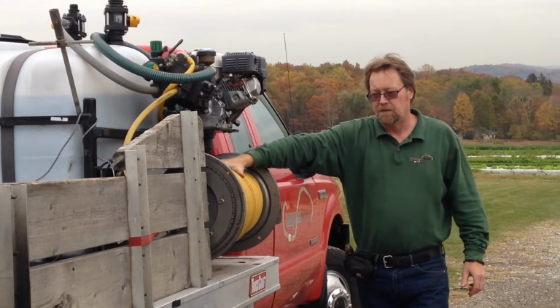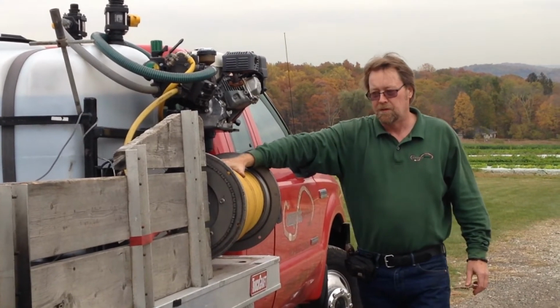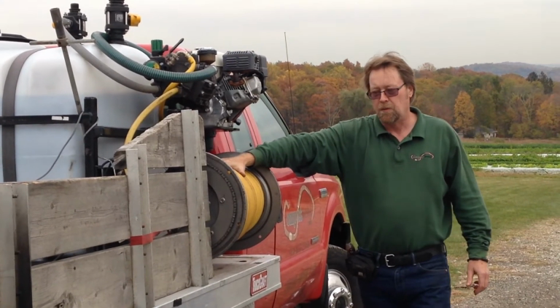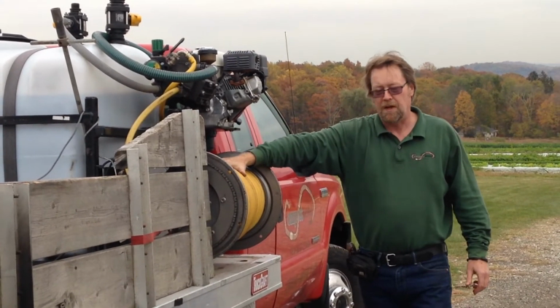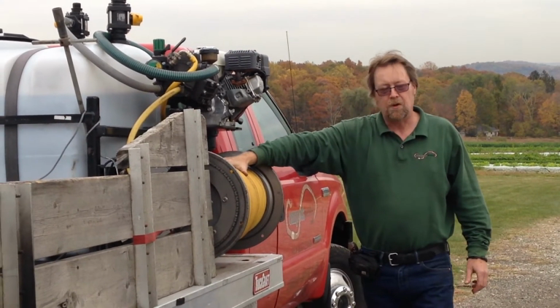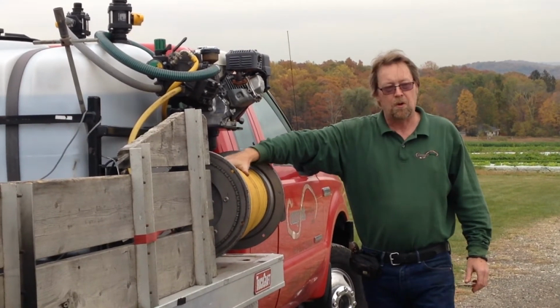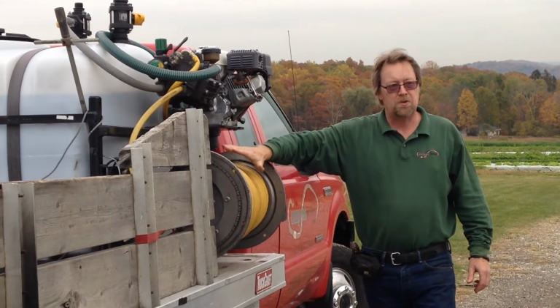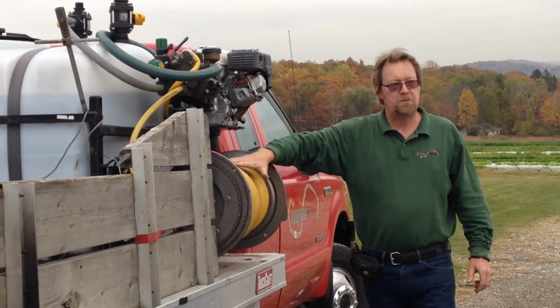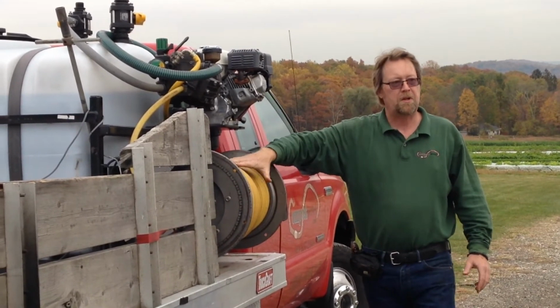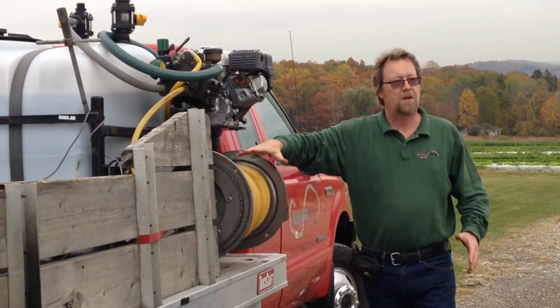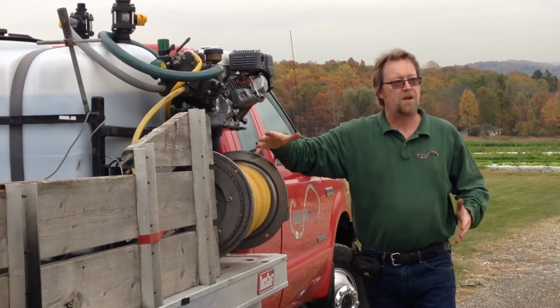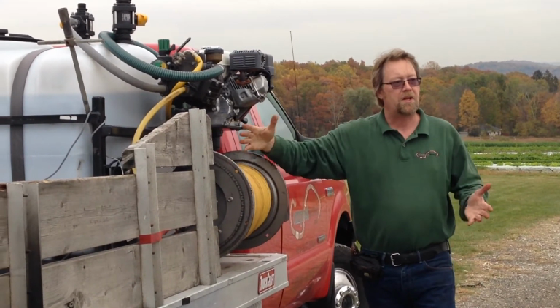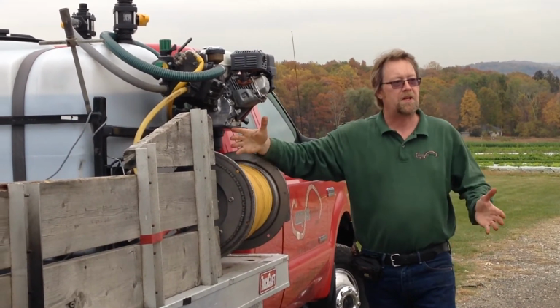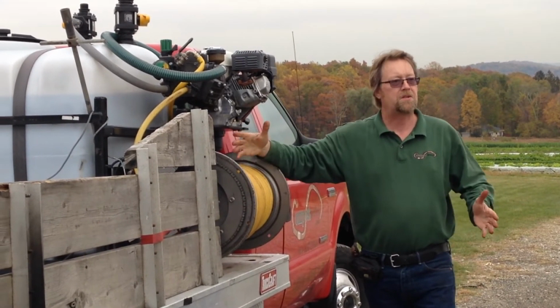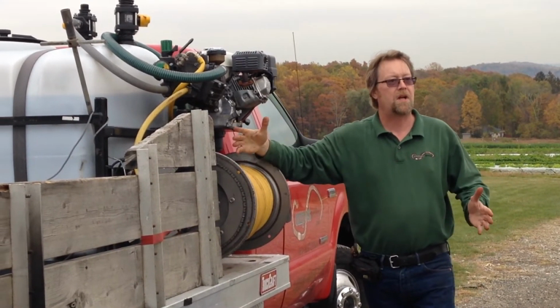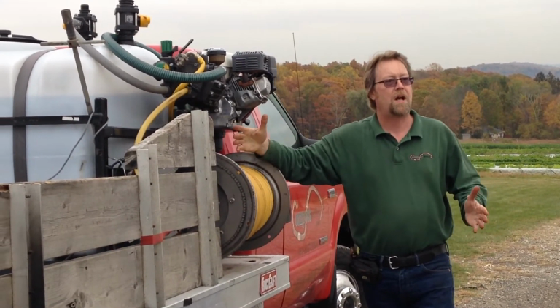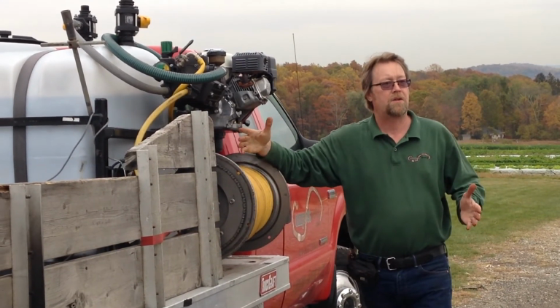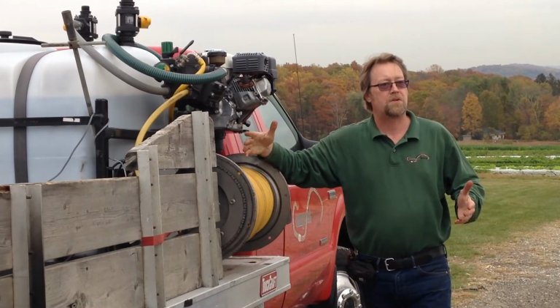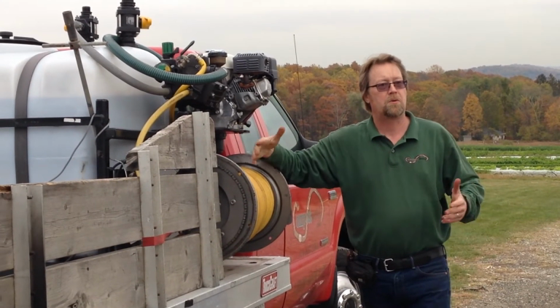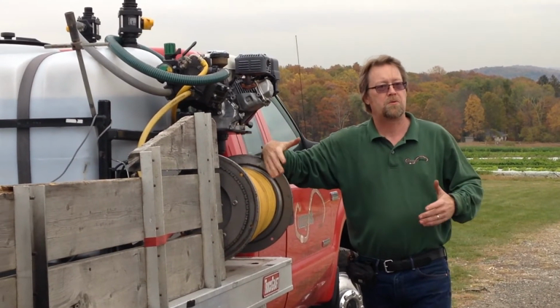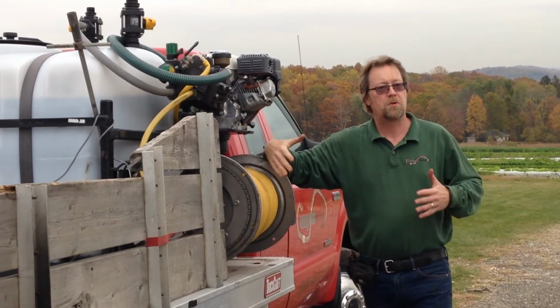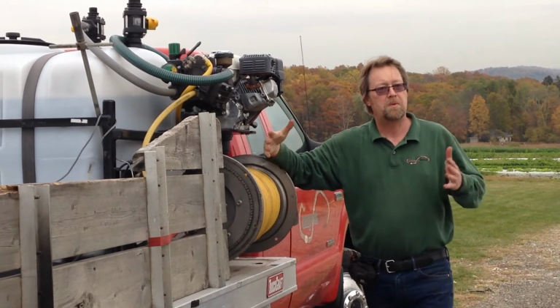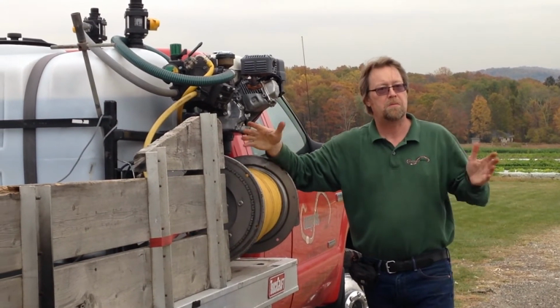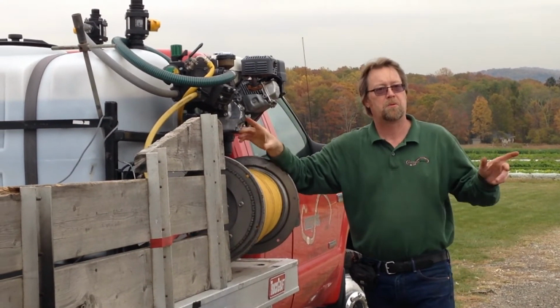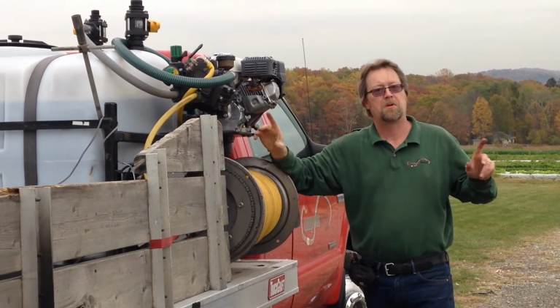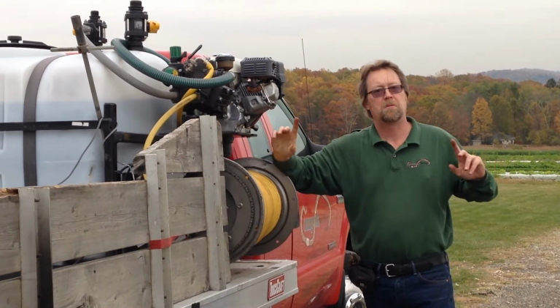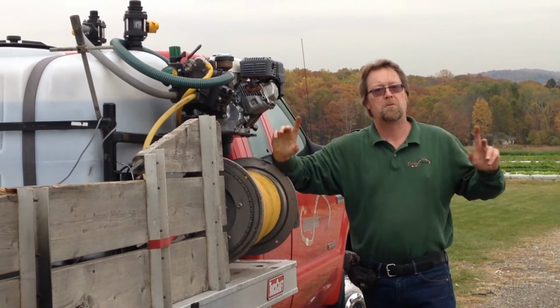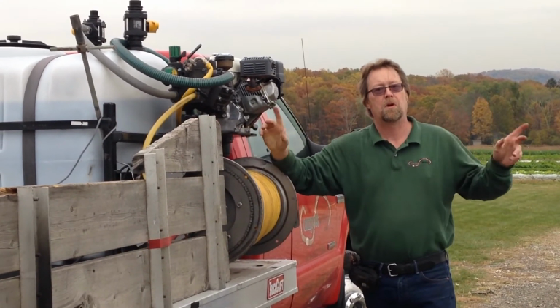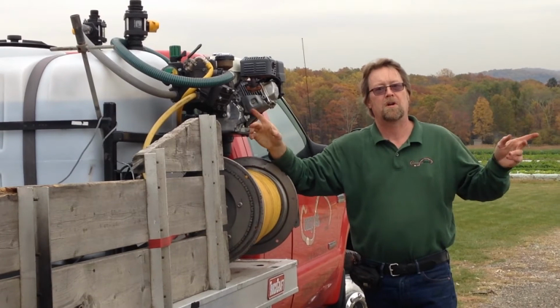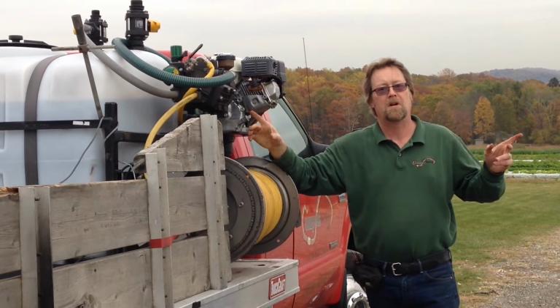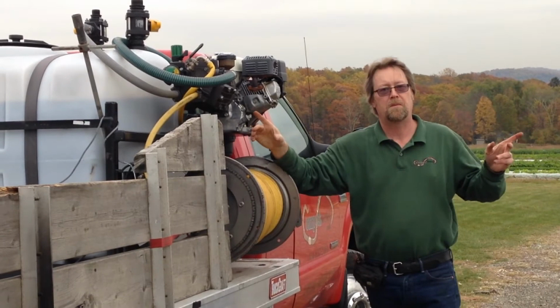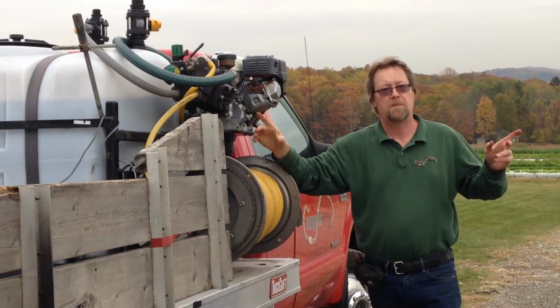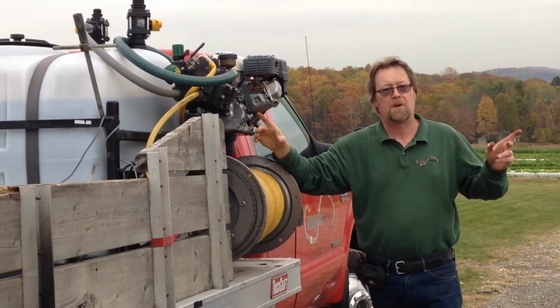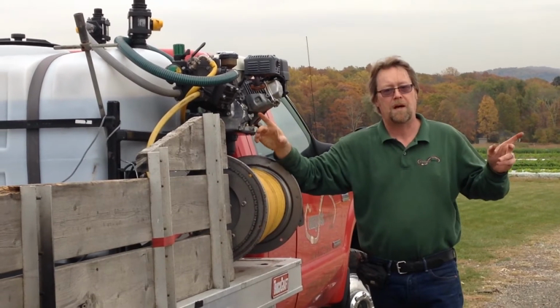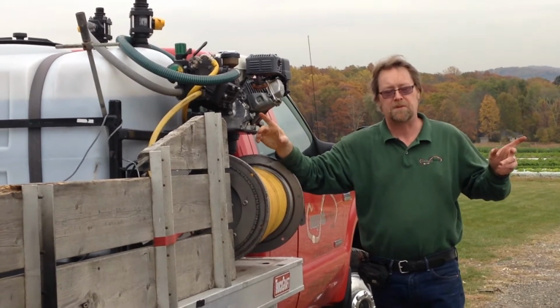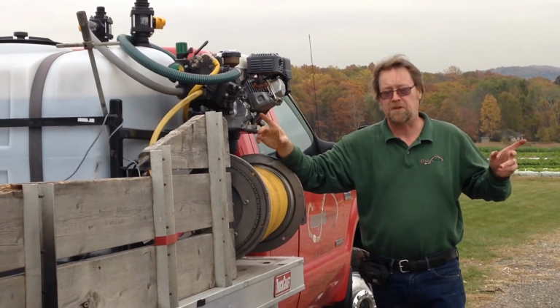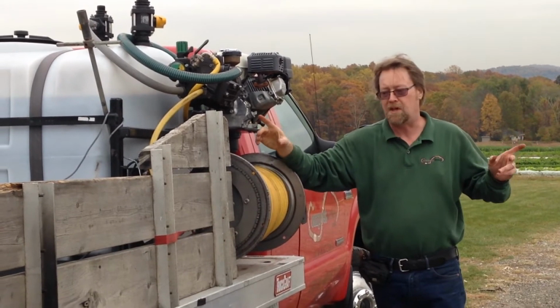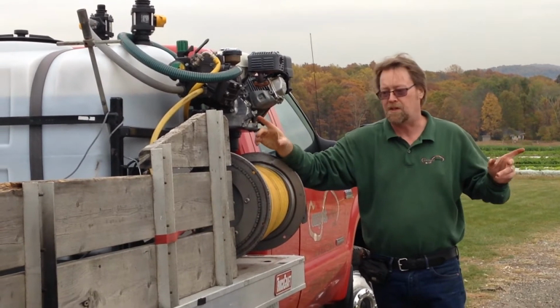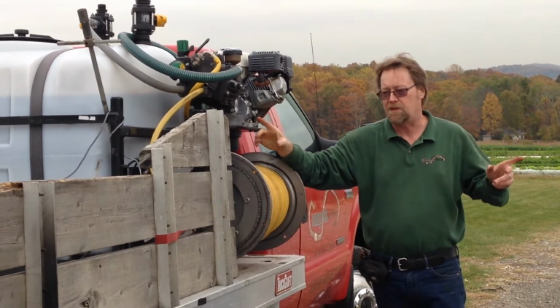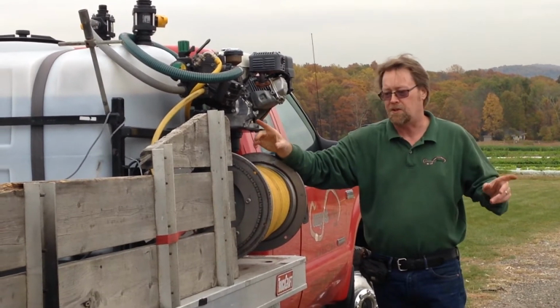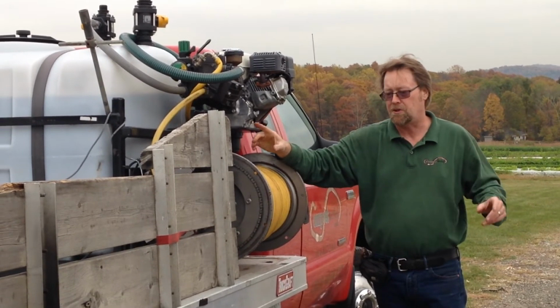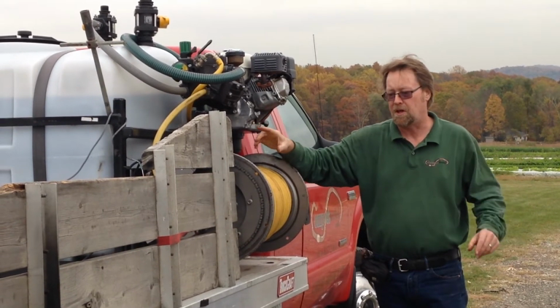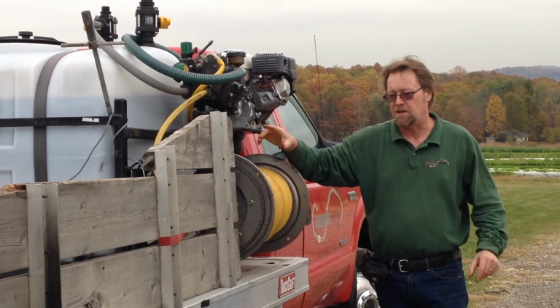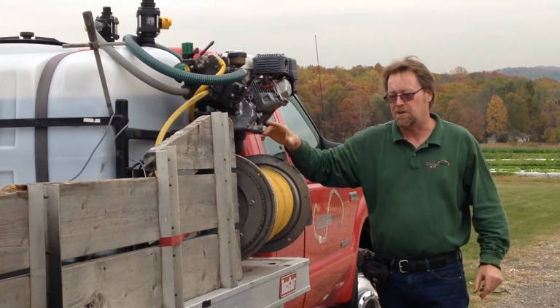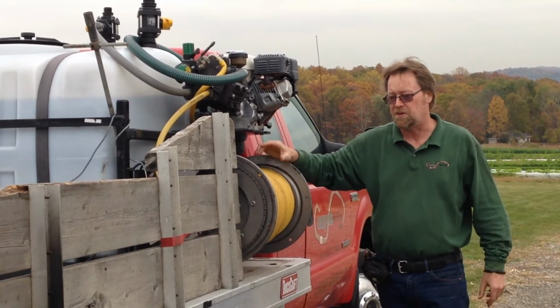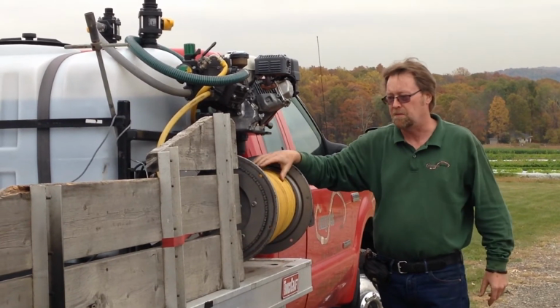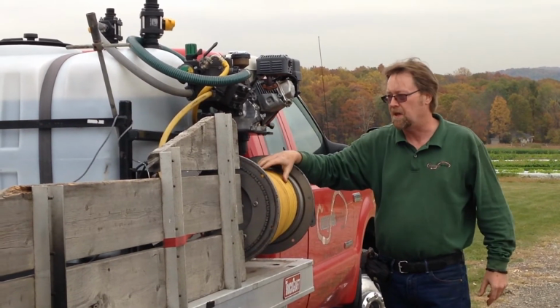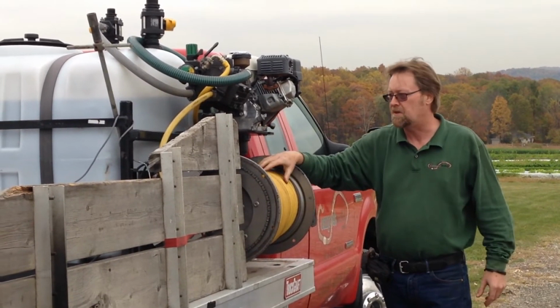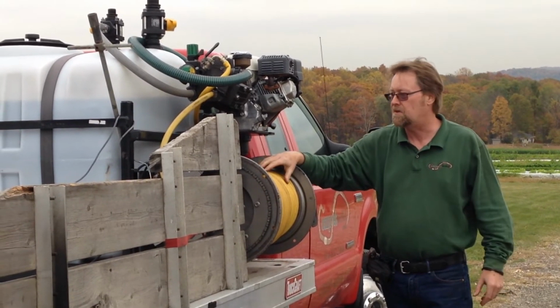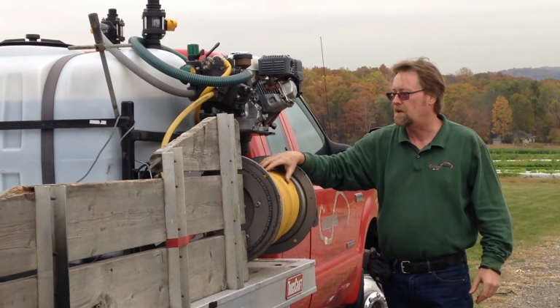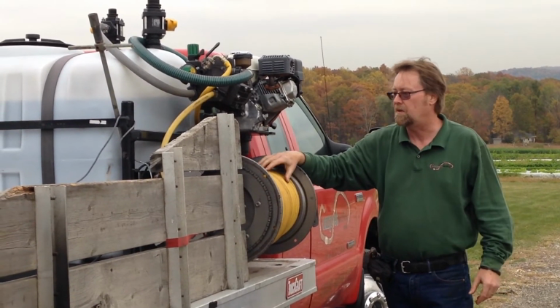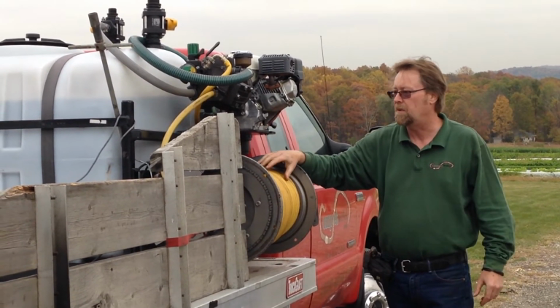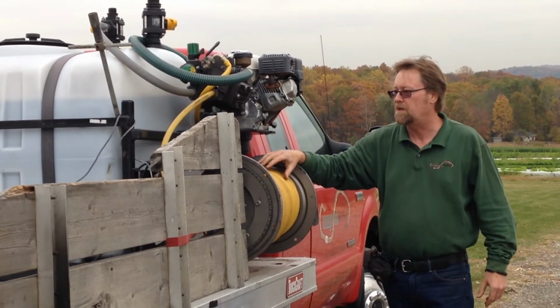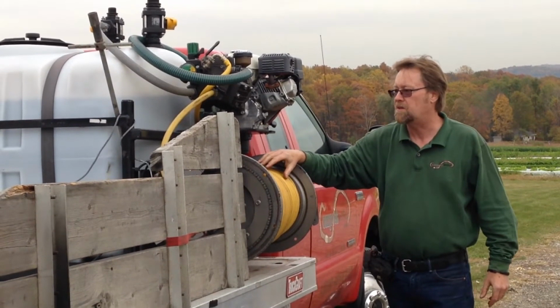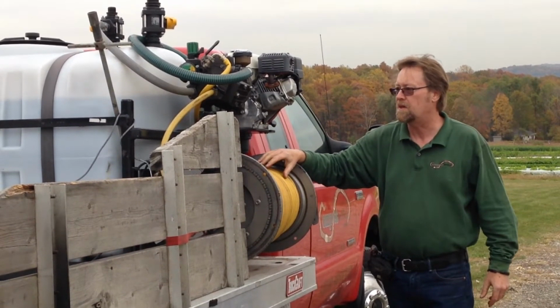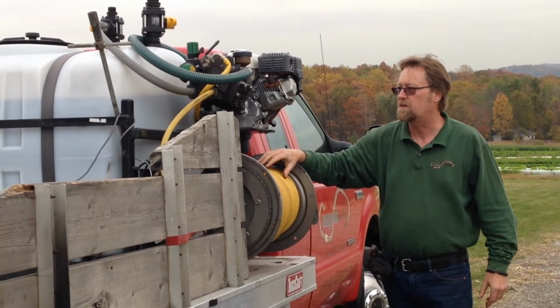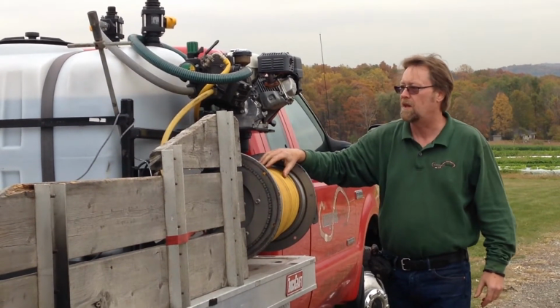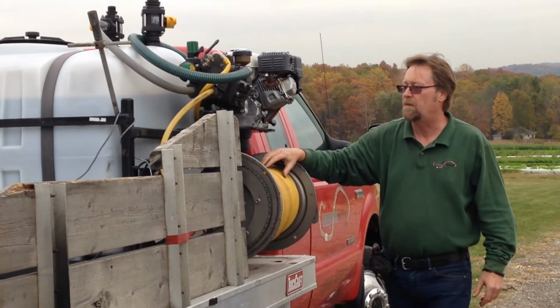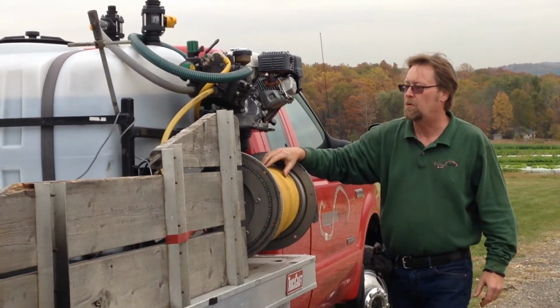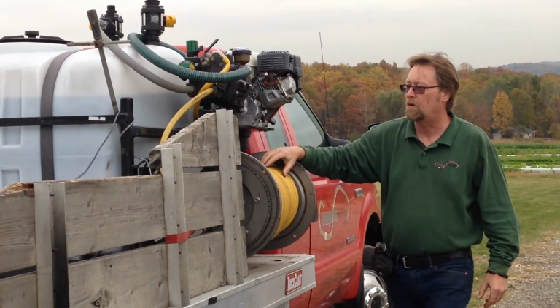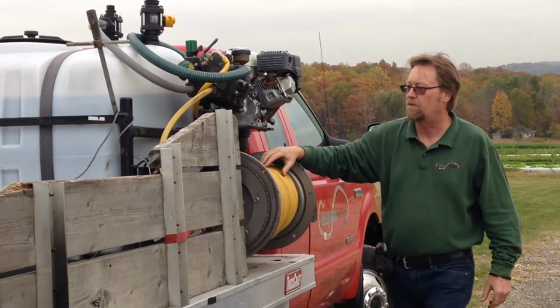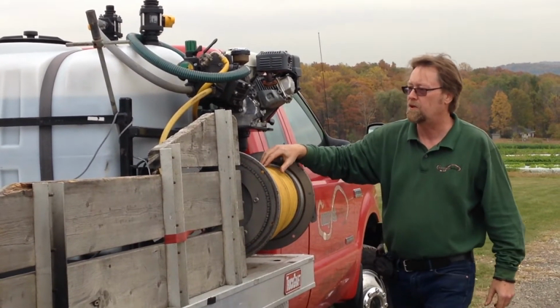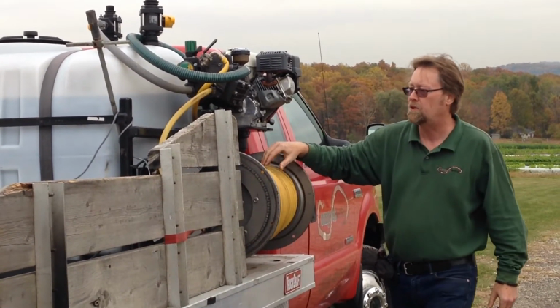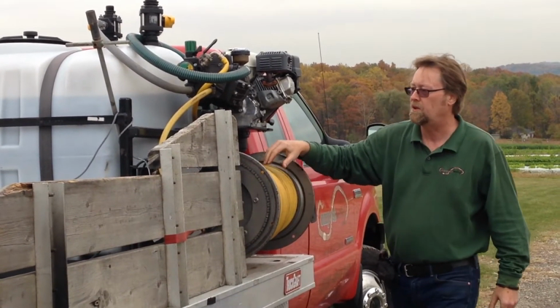We have a hose reel on each side, so two people could be working on opposite sides of the truck. It just makes things a lot more efficient.